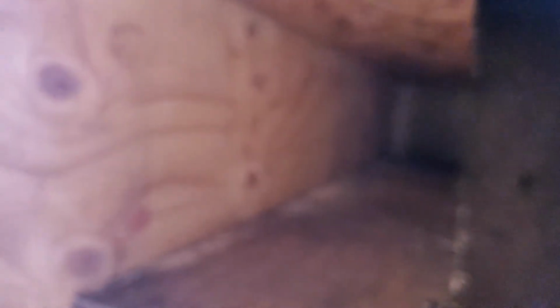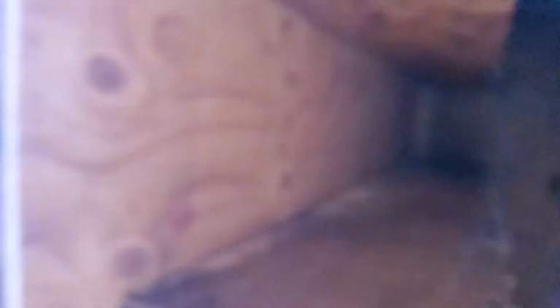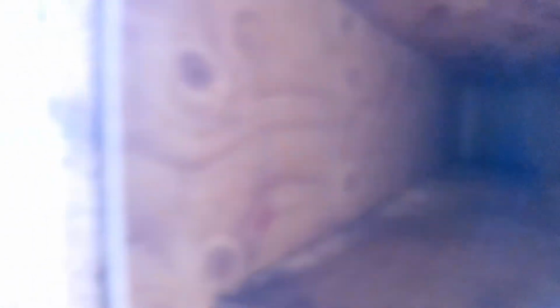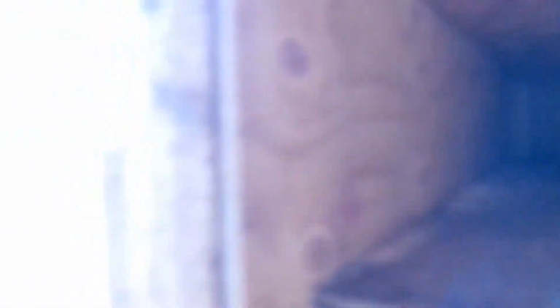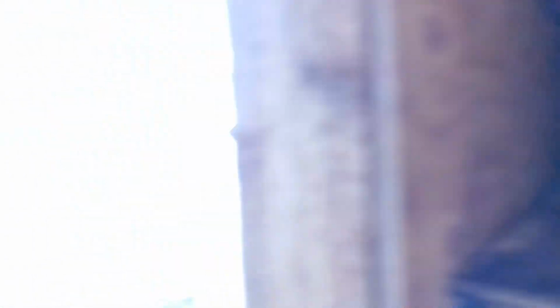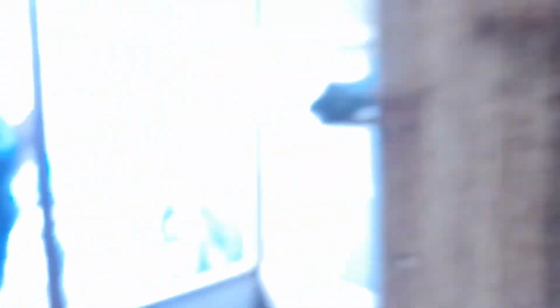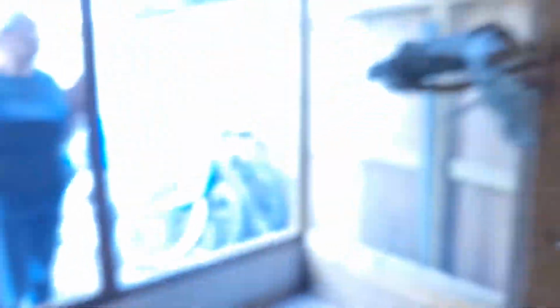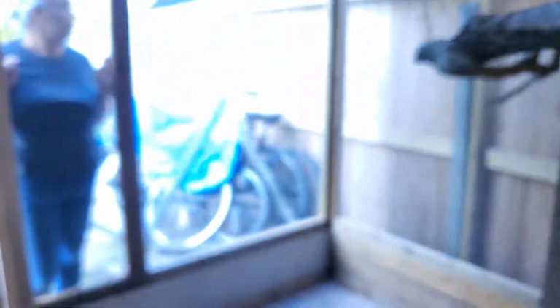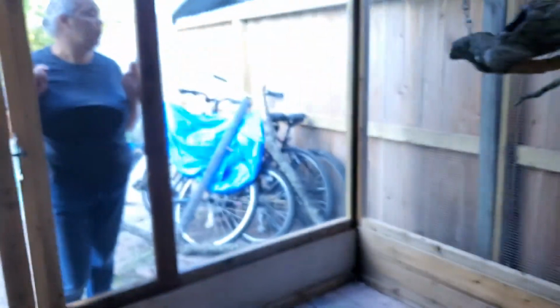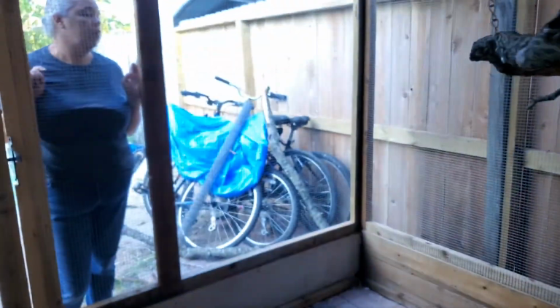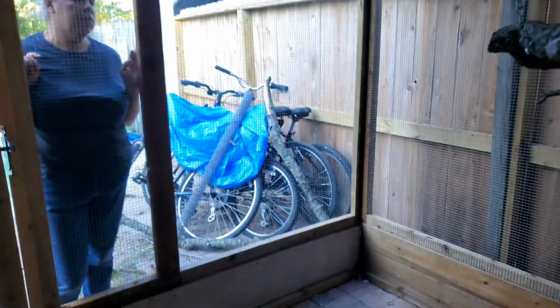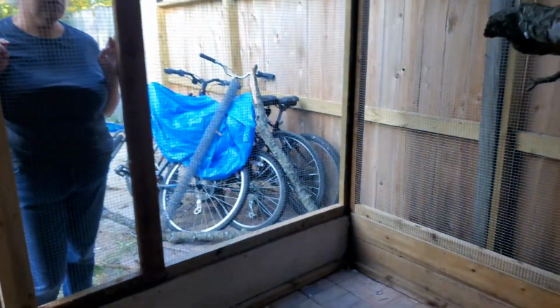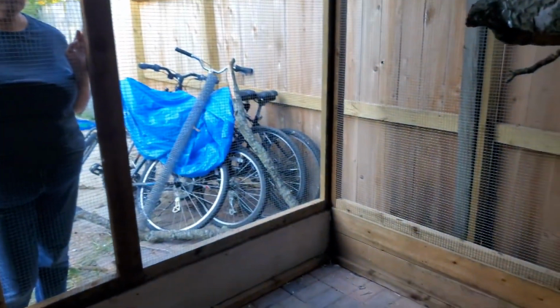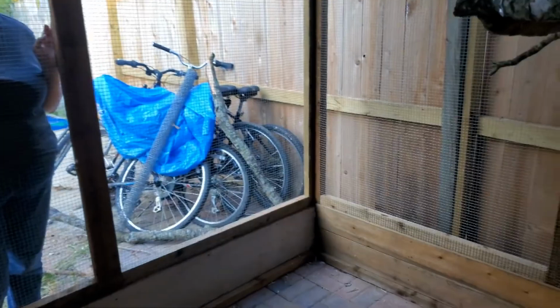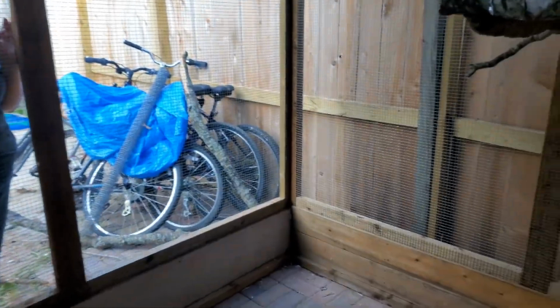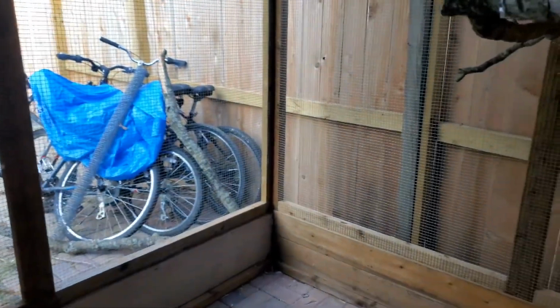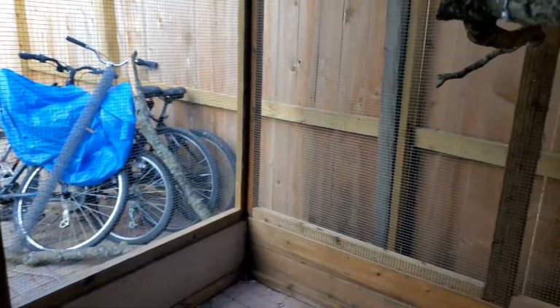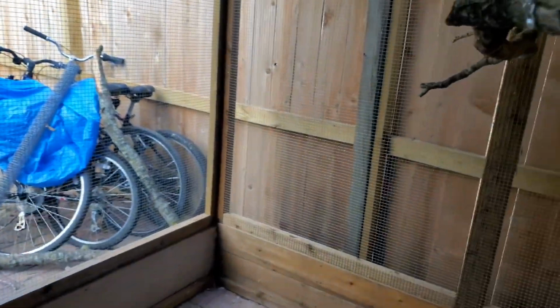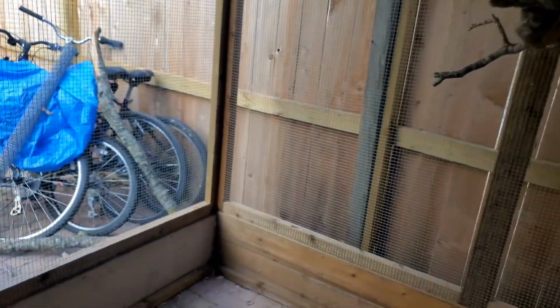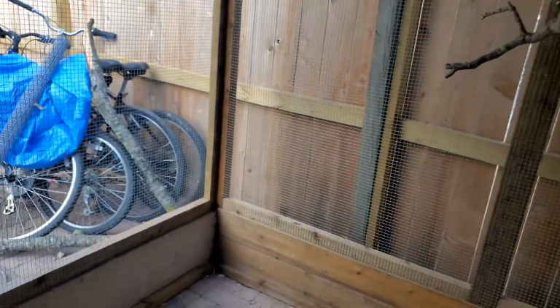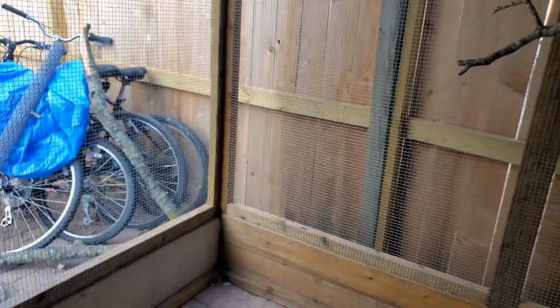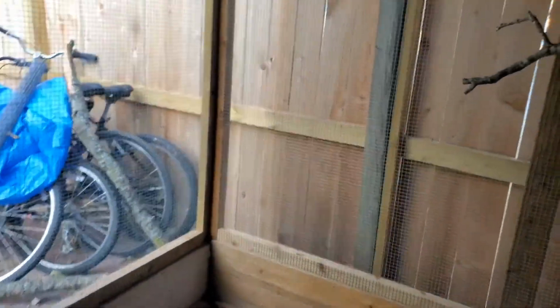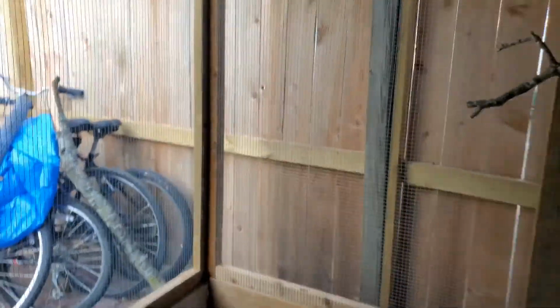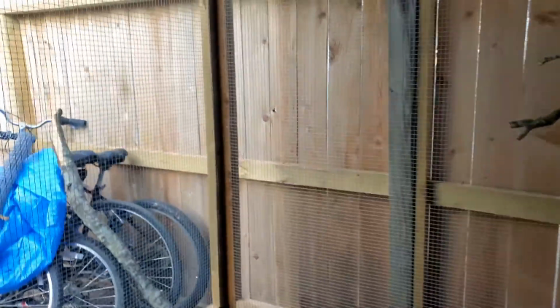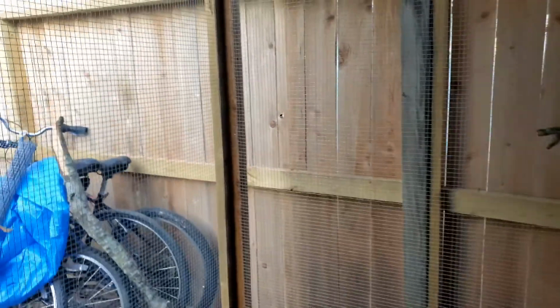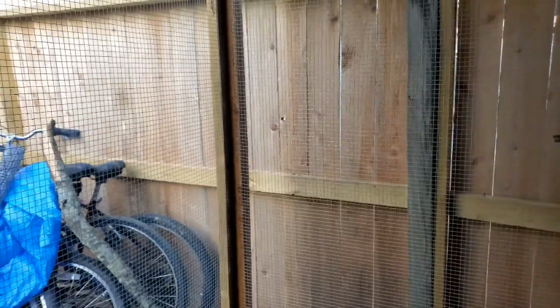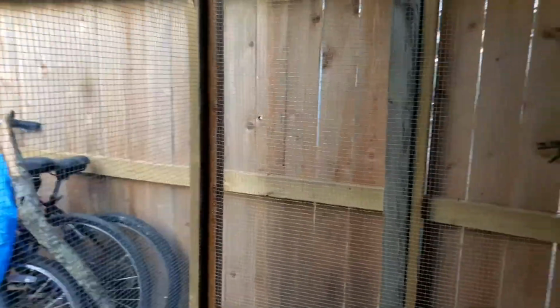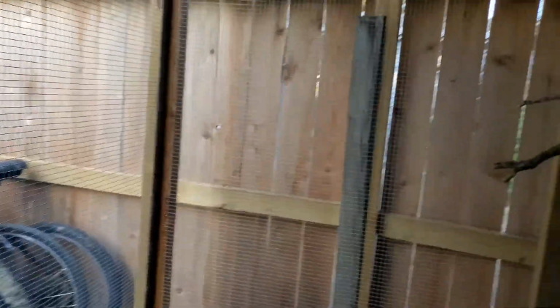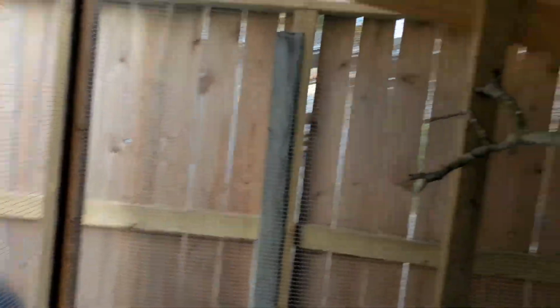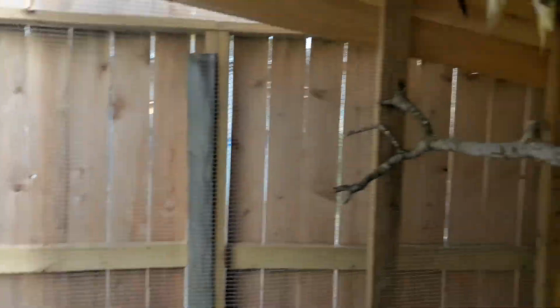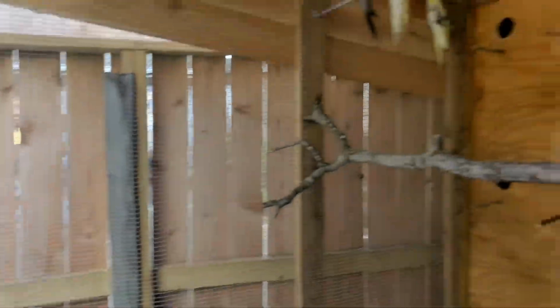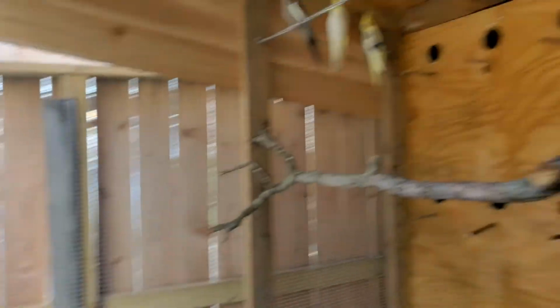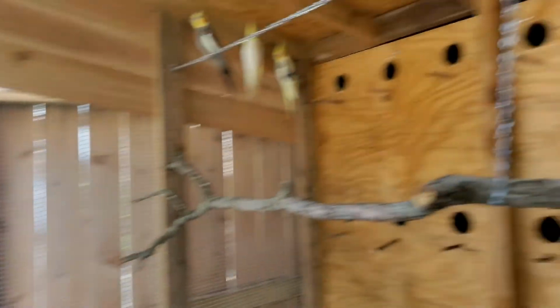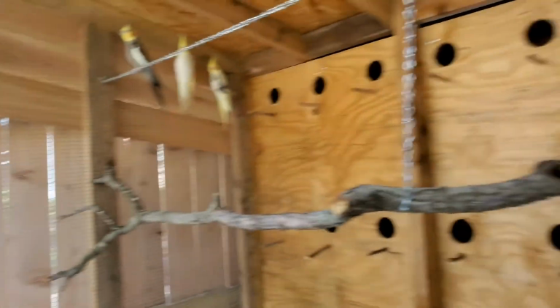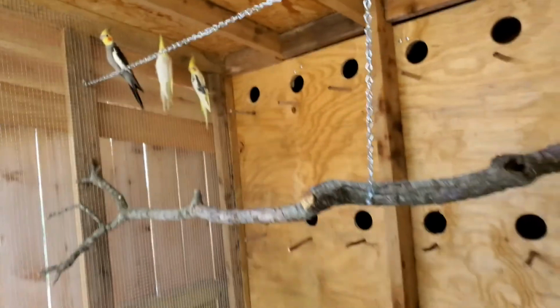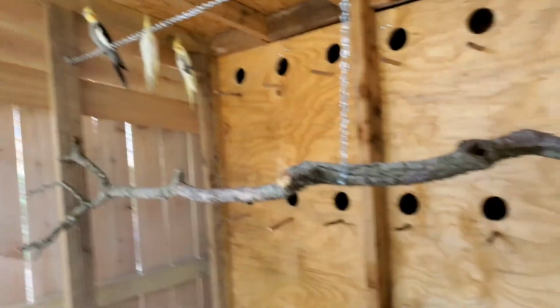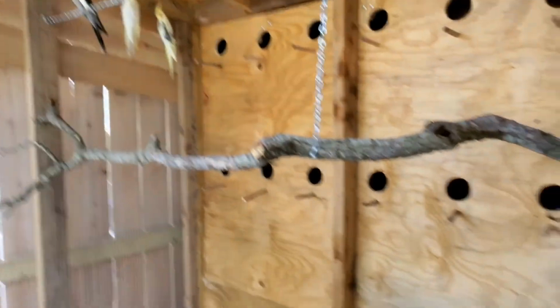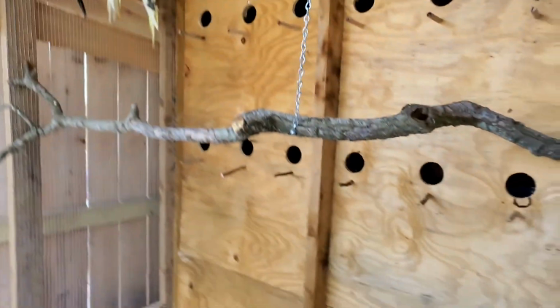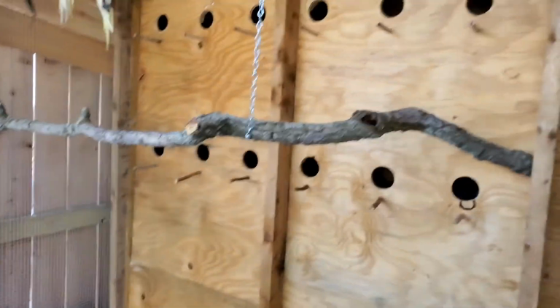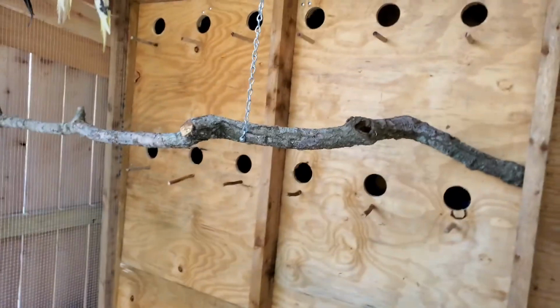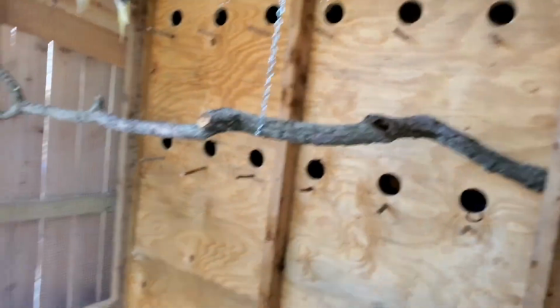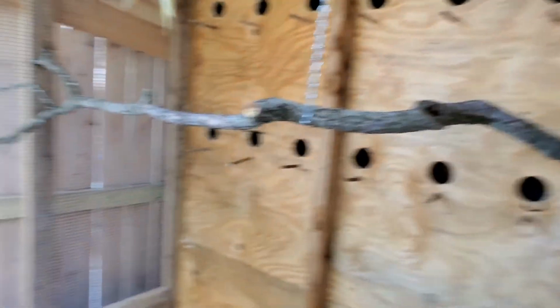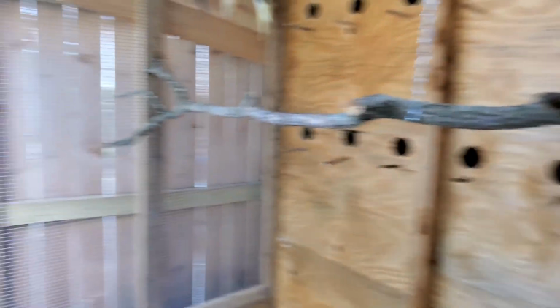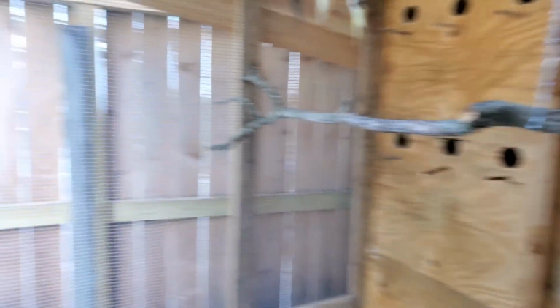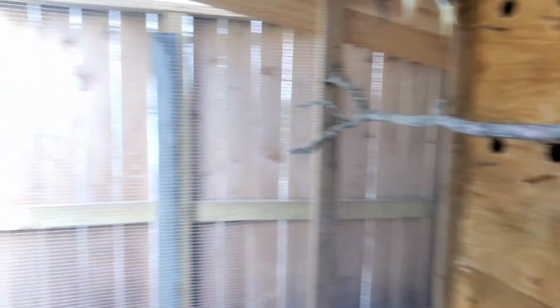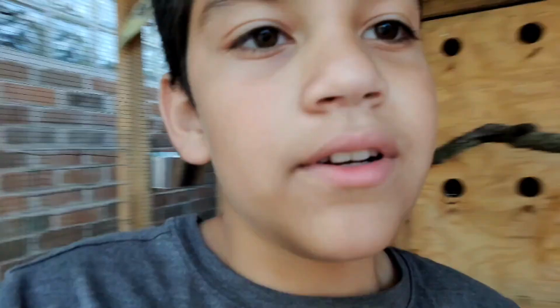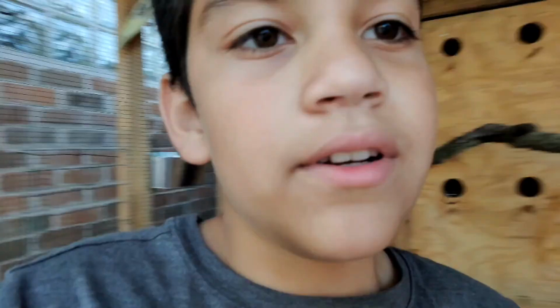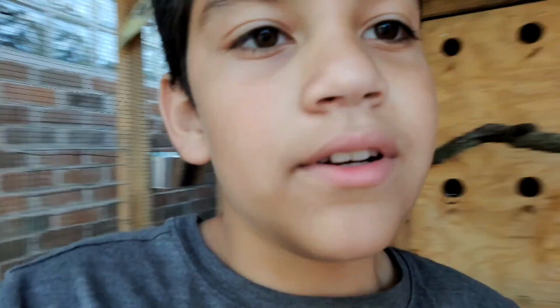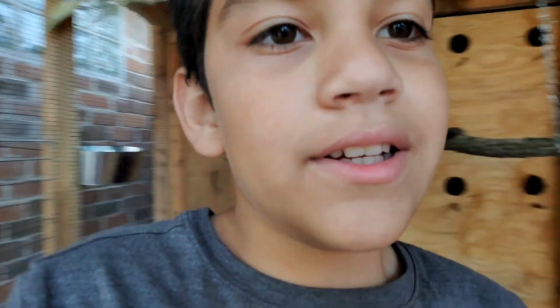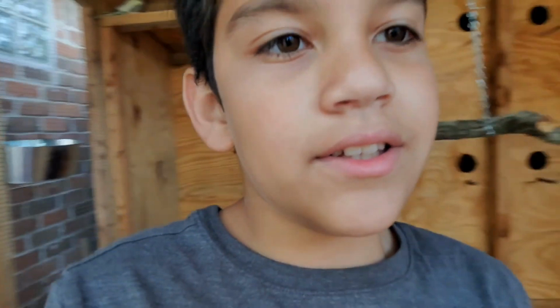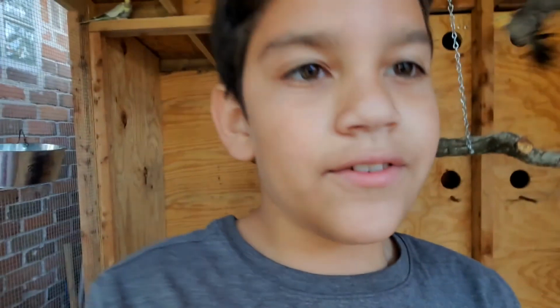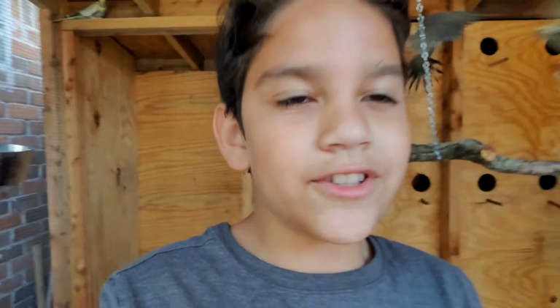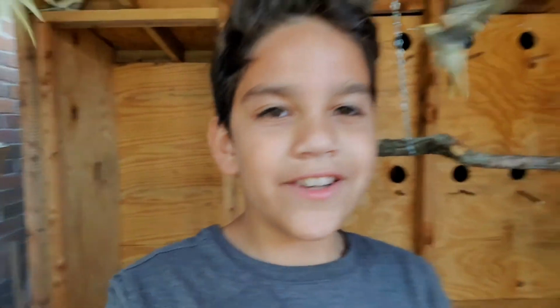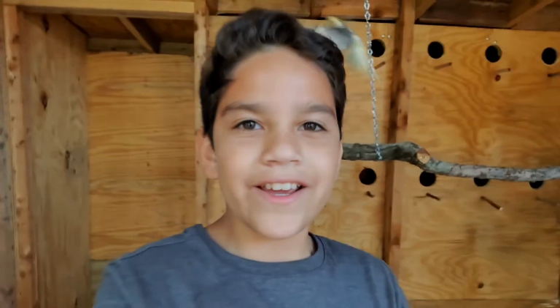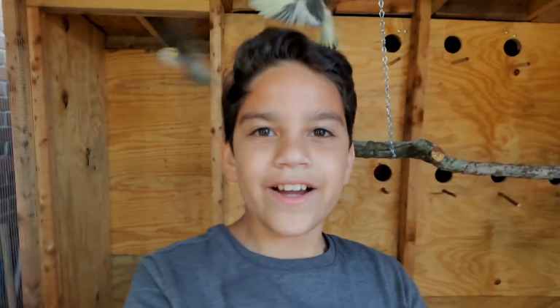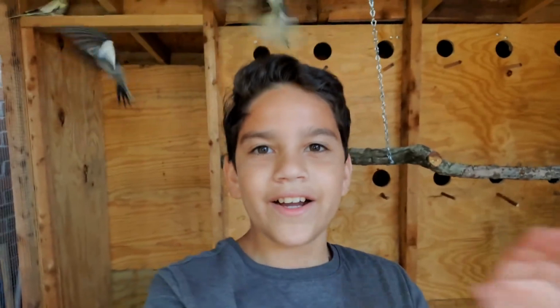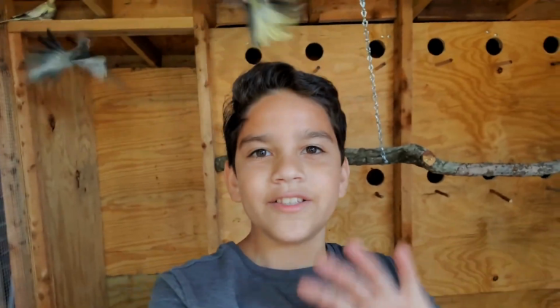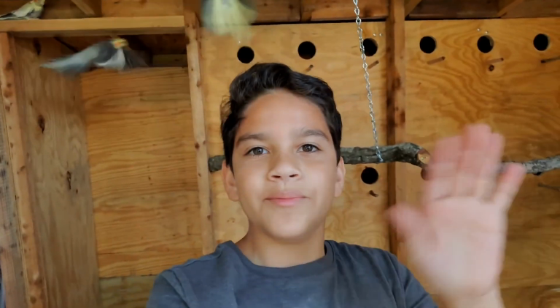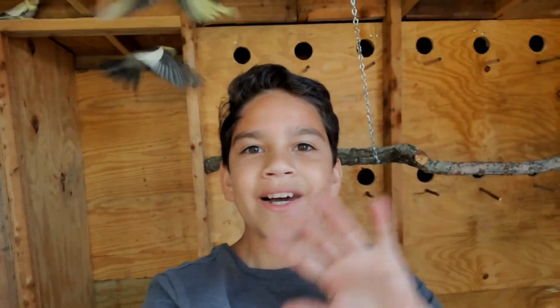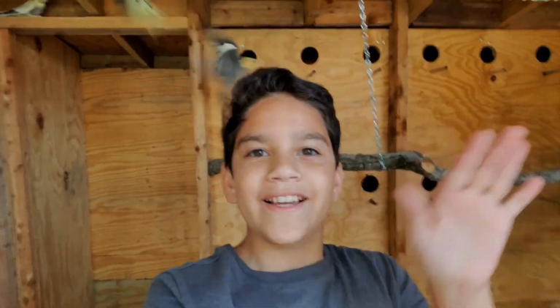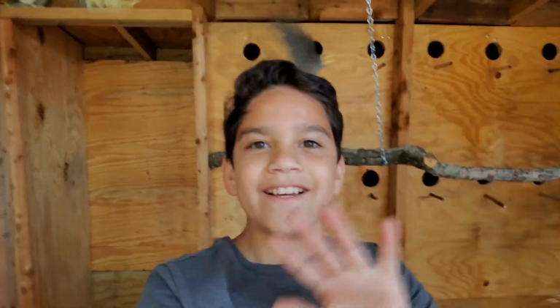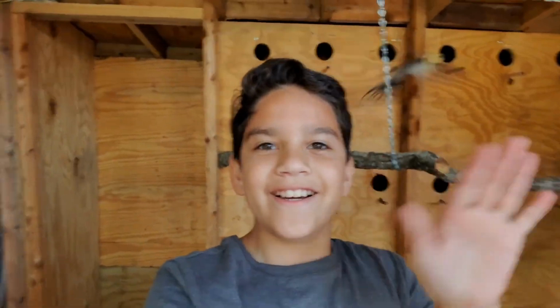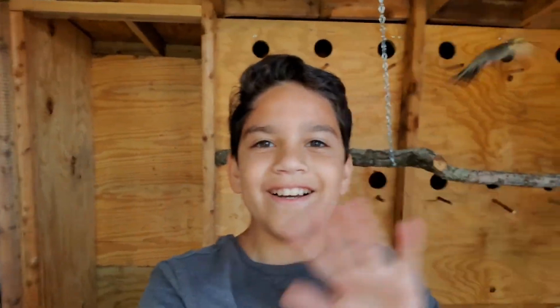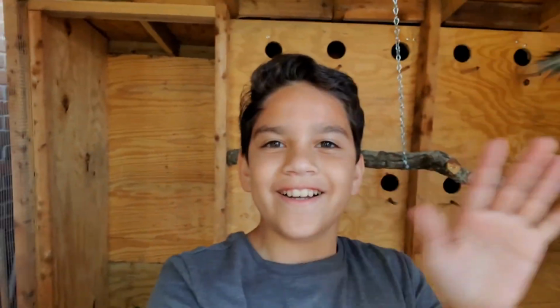Yeah guys, that's my new aviary. So that's it for today guys. Bye guys!